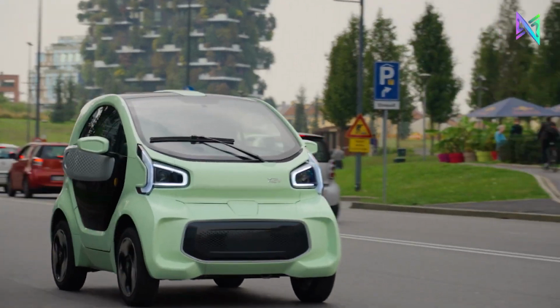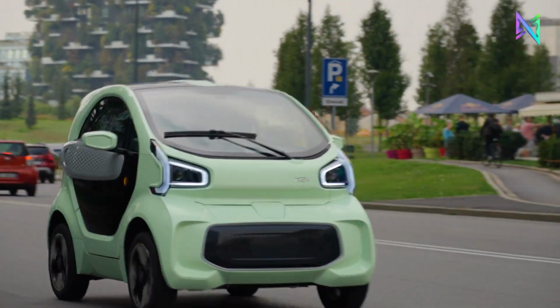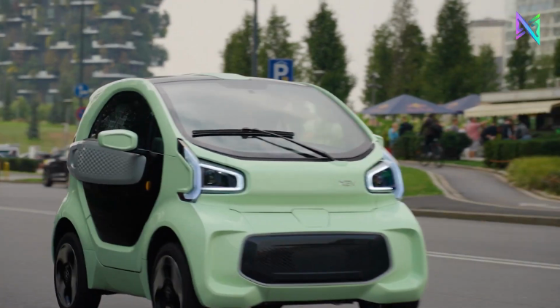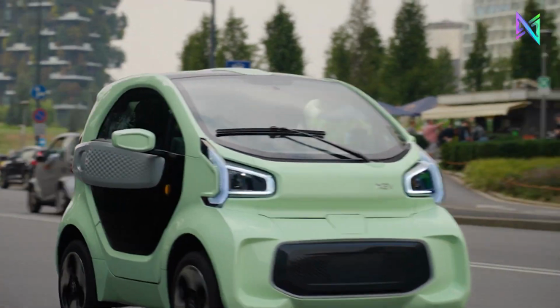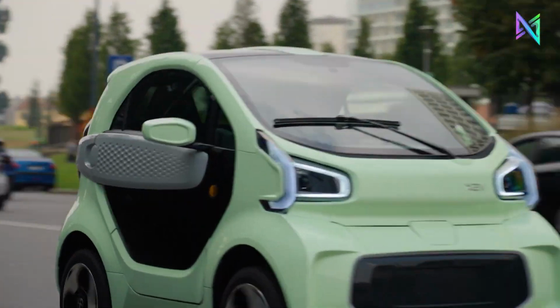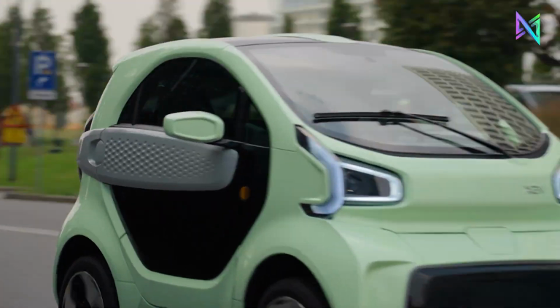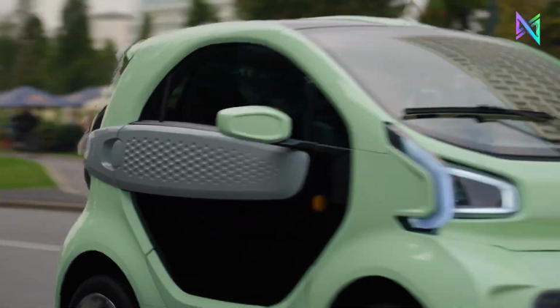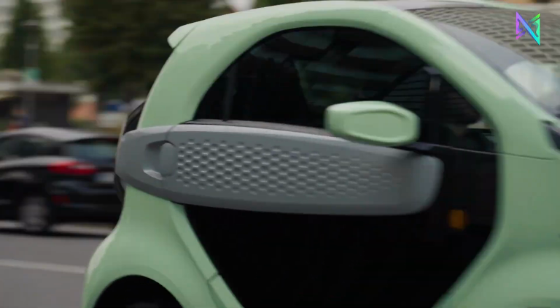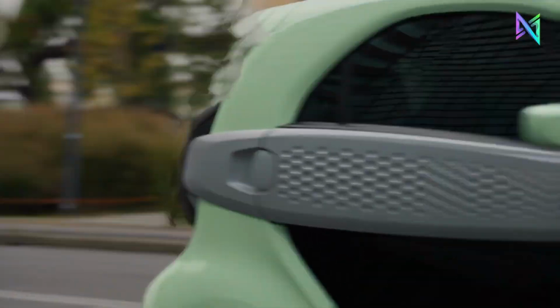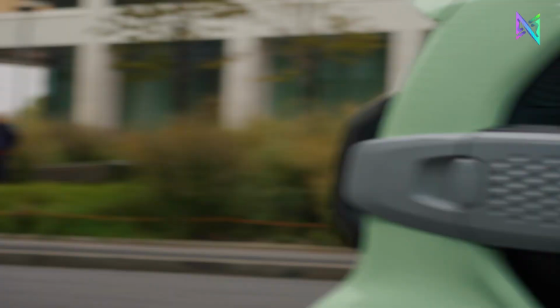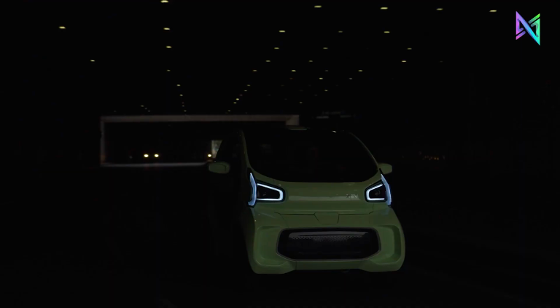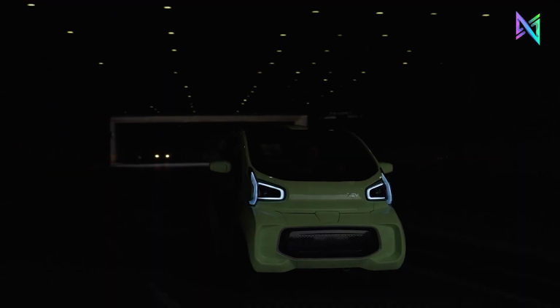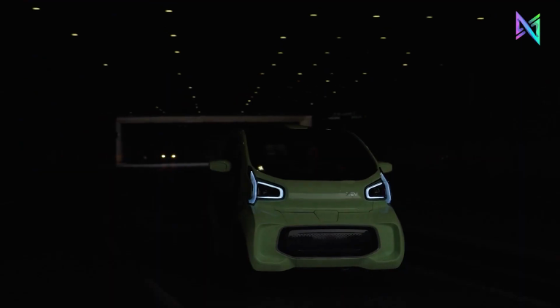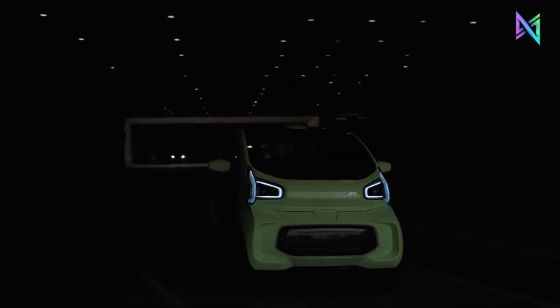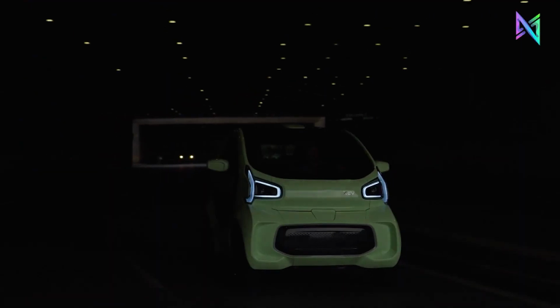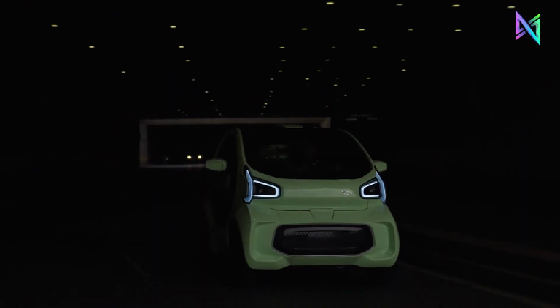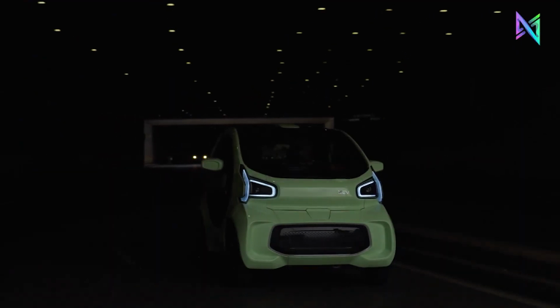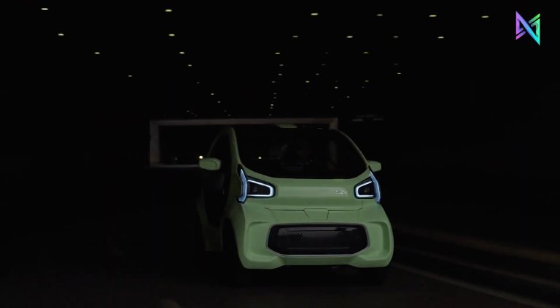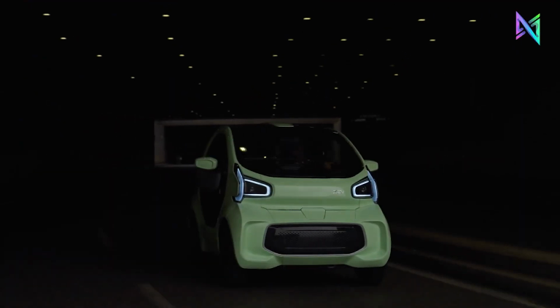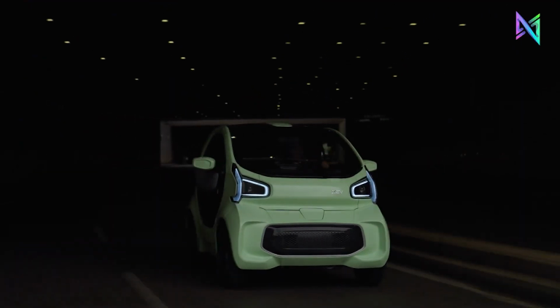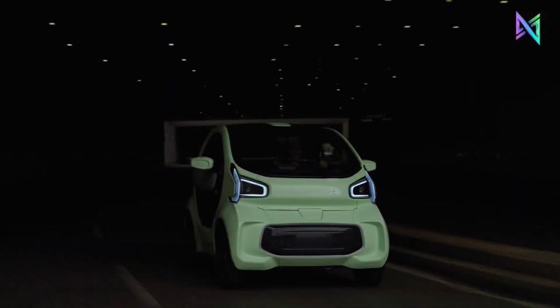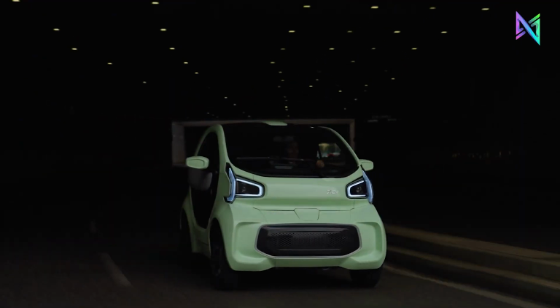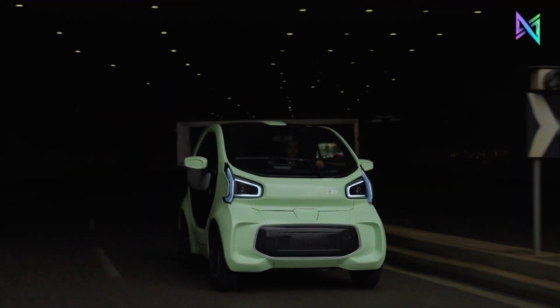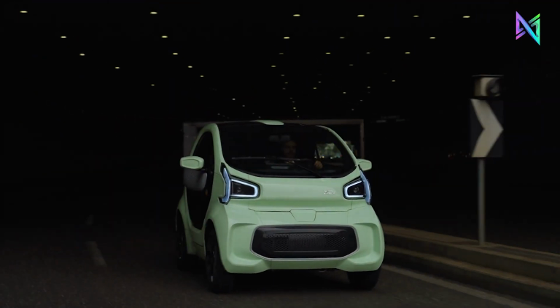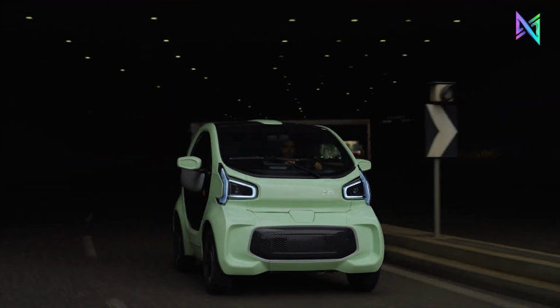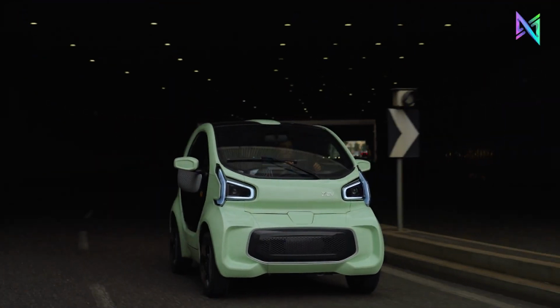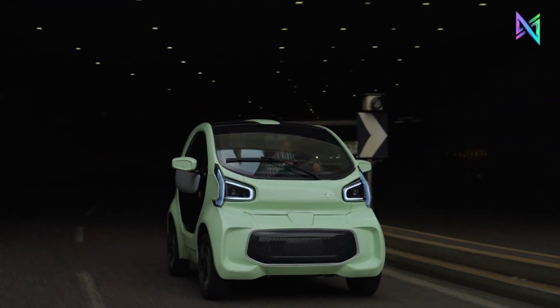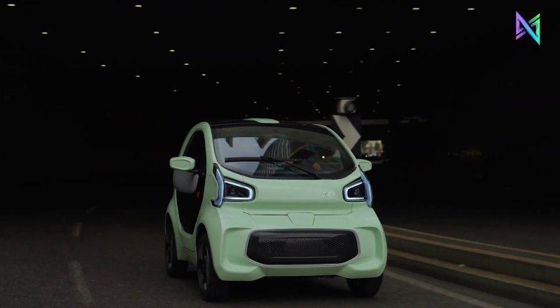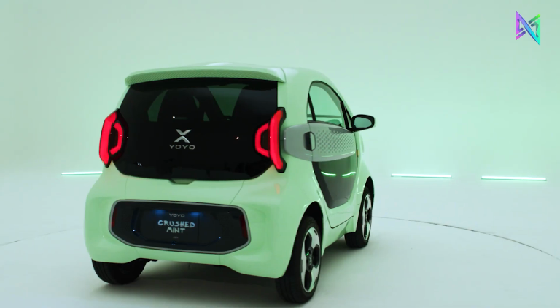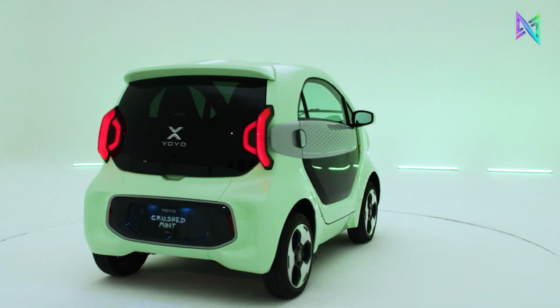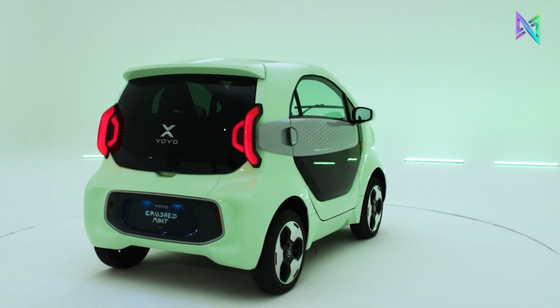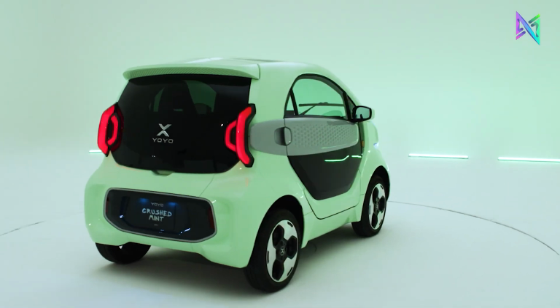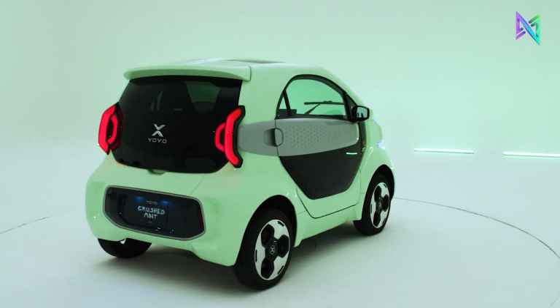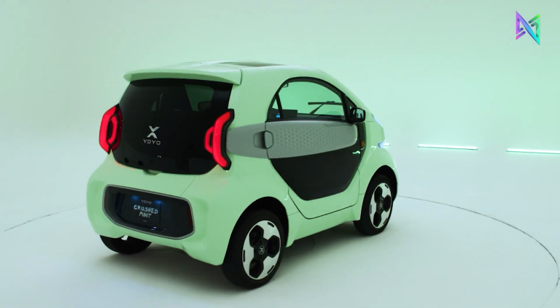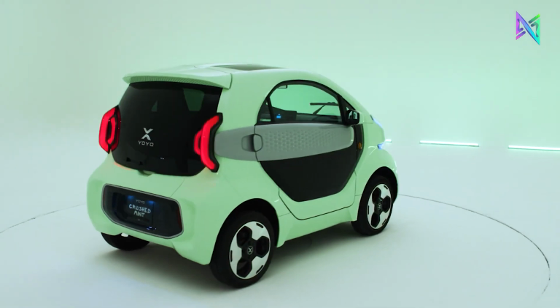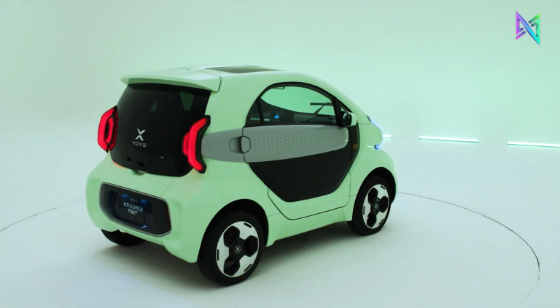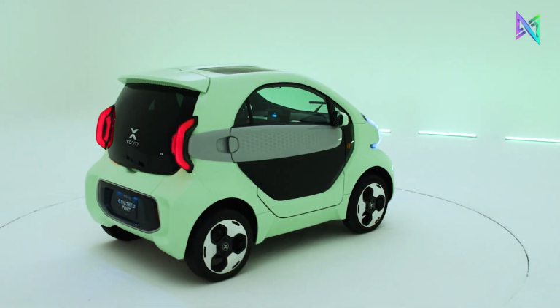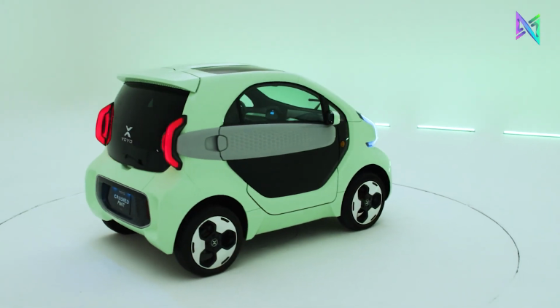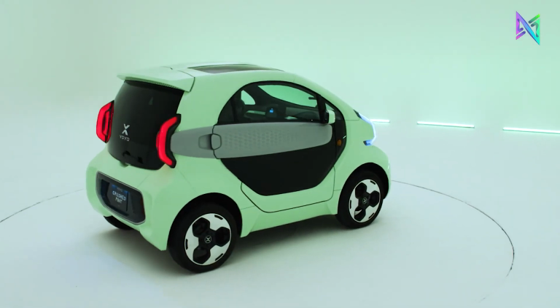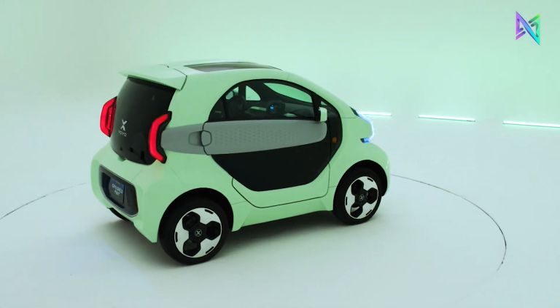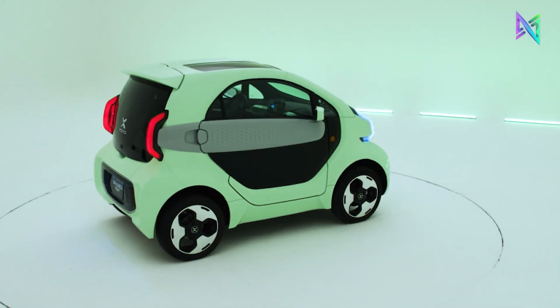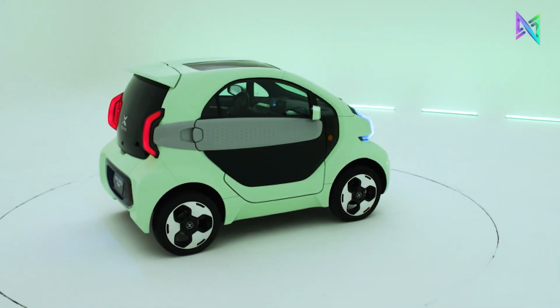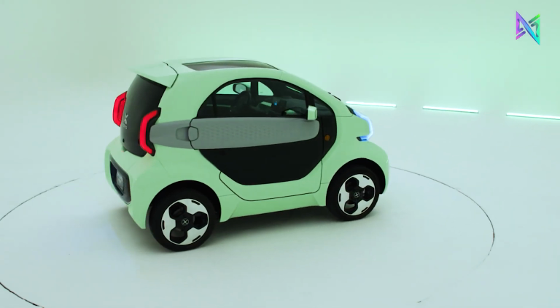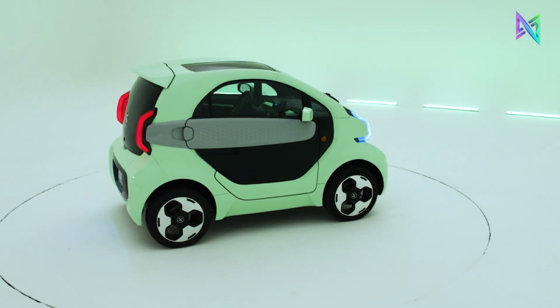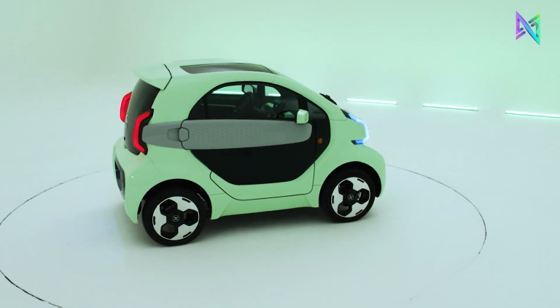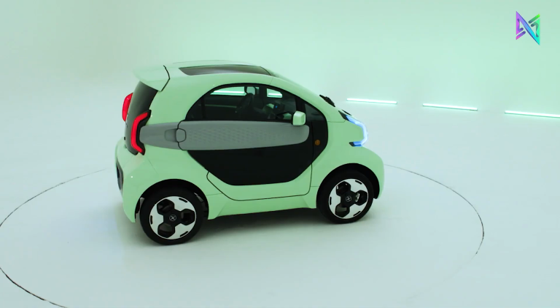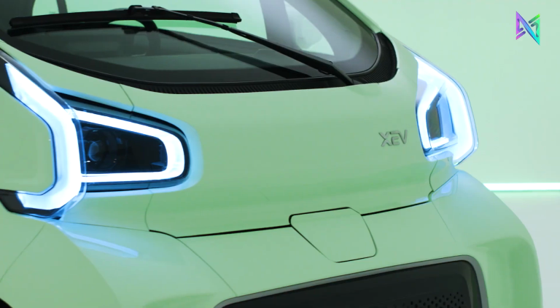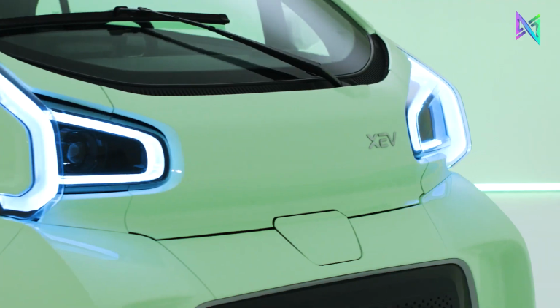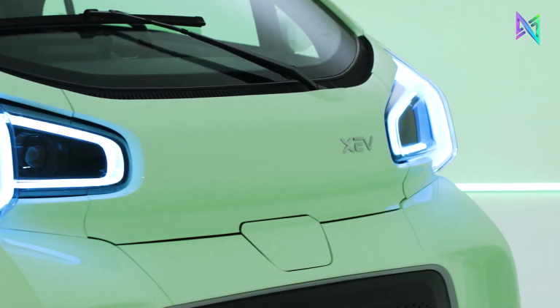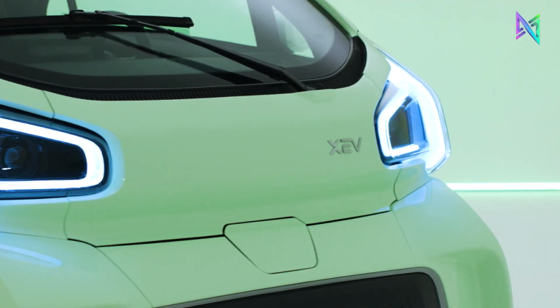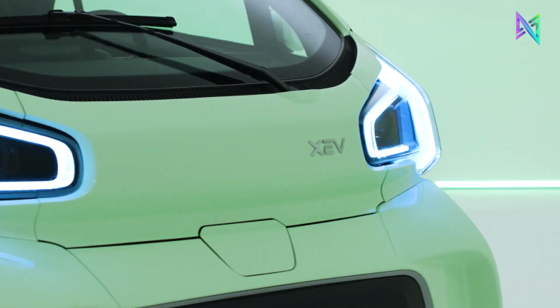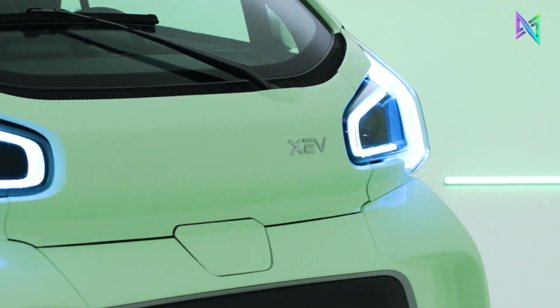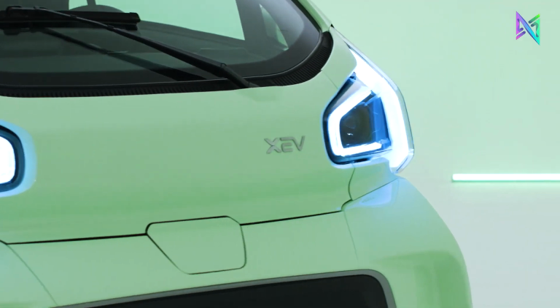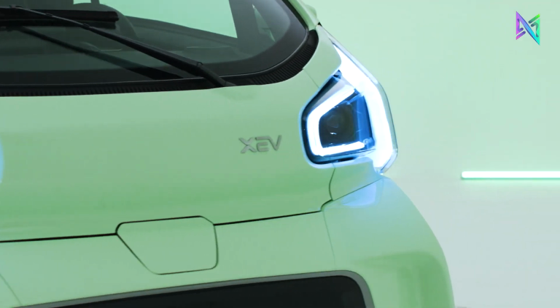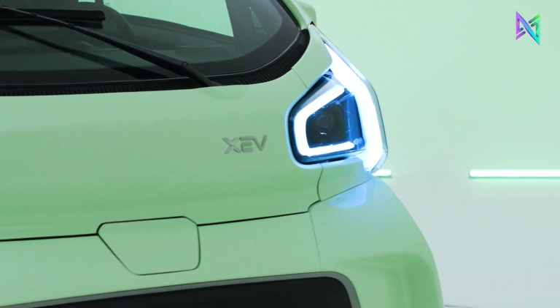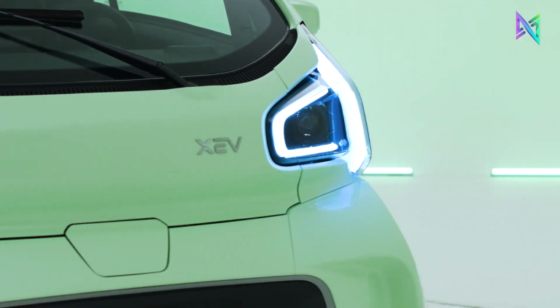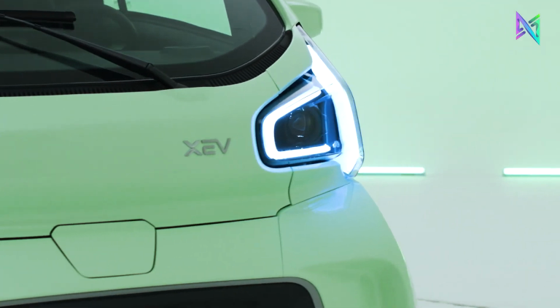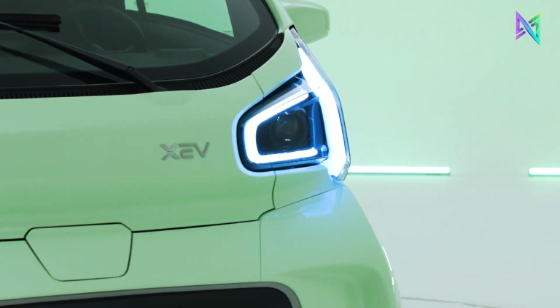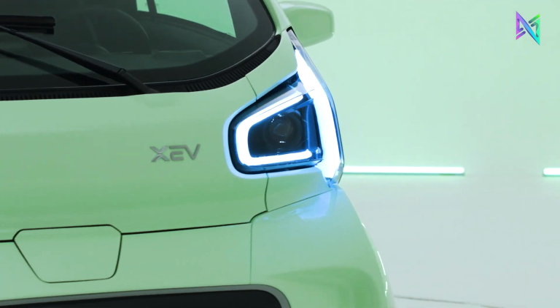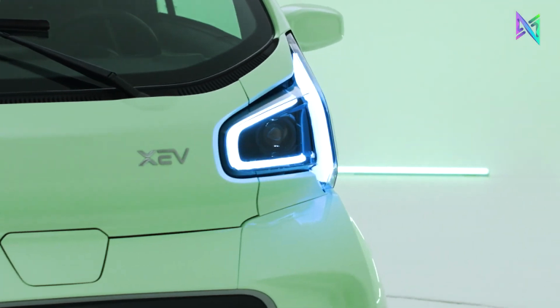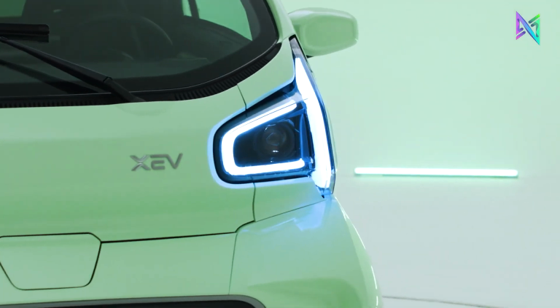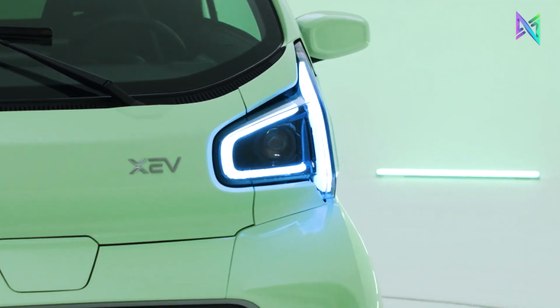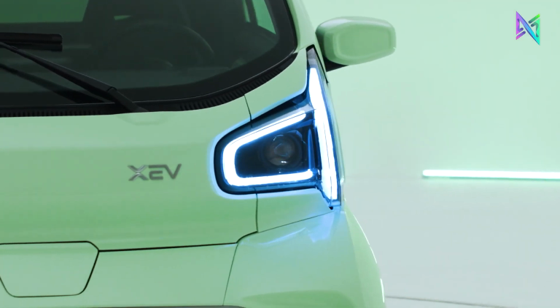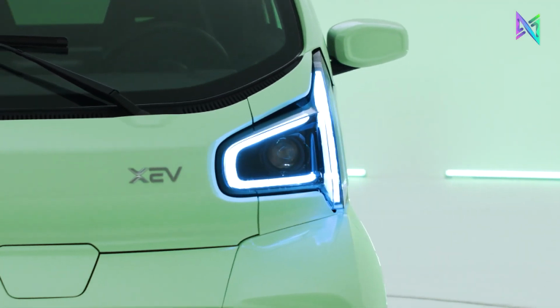You can also cut costs on gas, parking, and repairs. If you want to bet on how cities will get around in the future, get an XEV Yoyo.